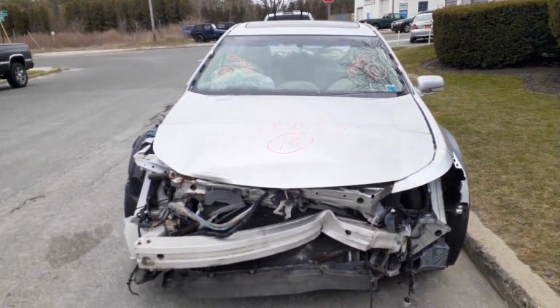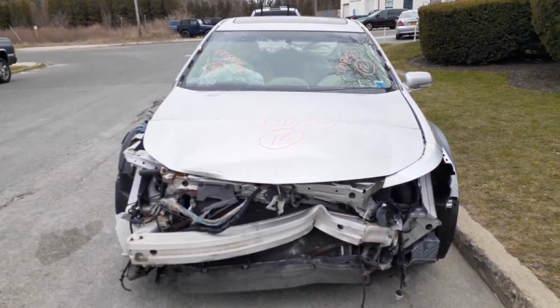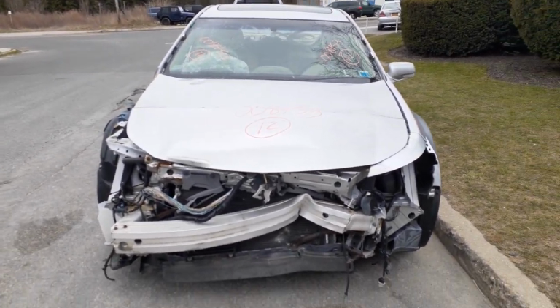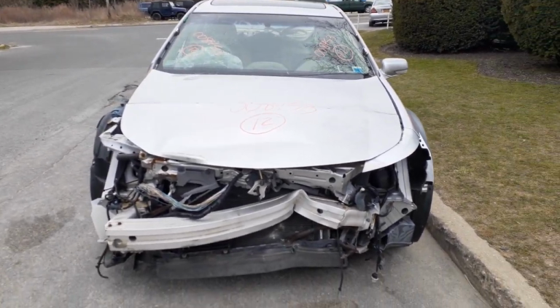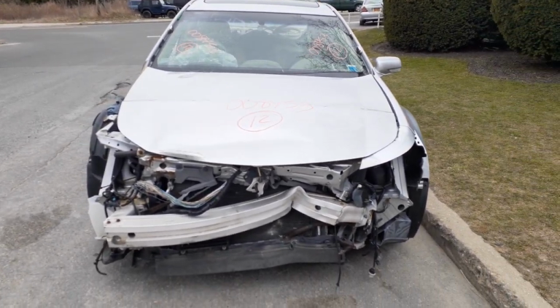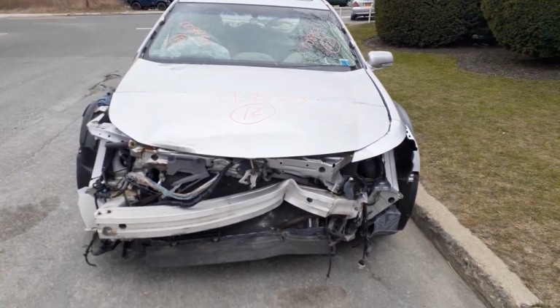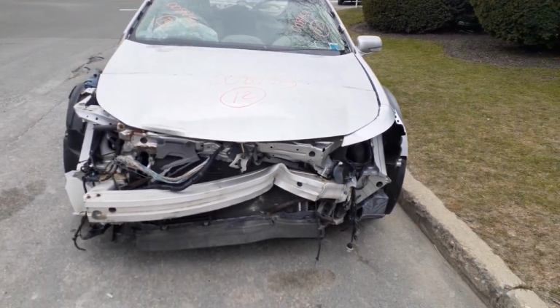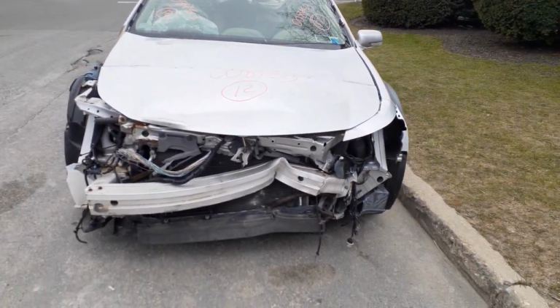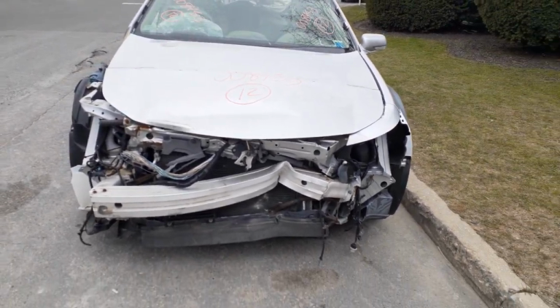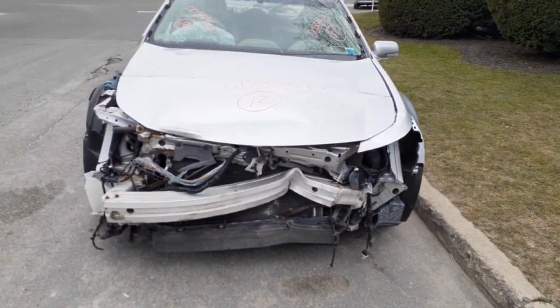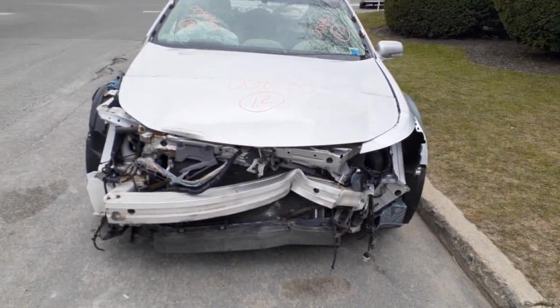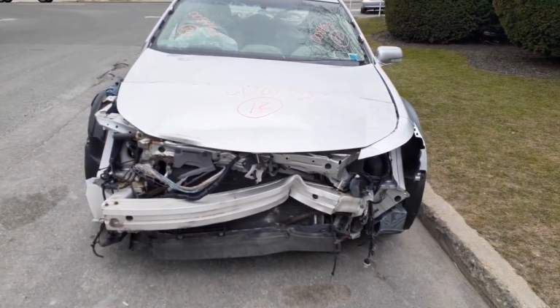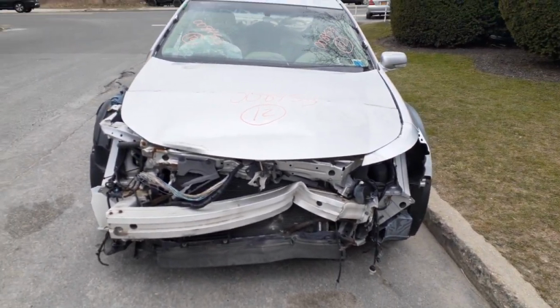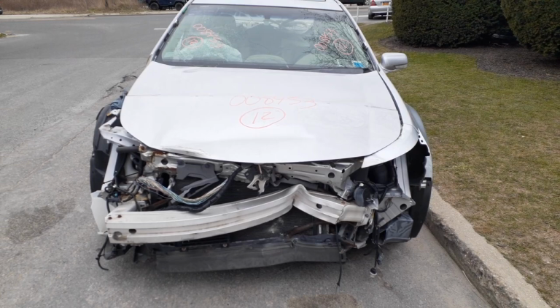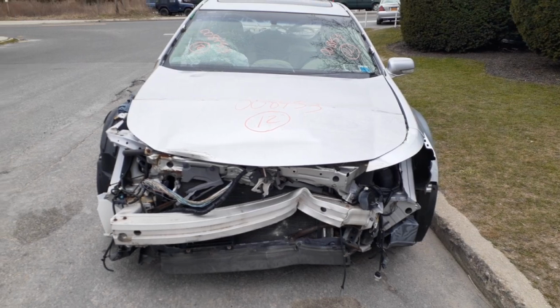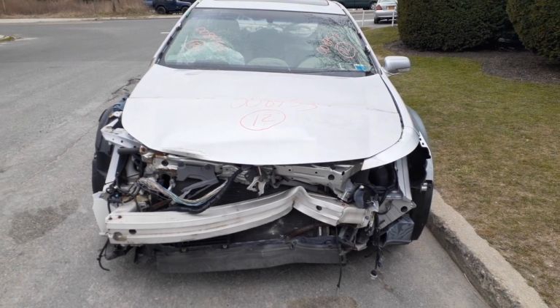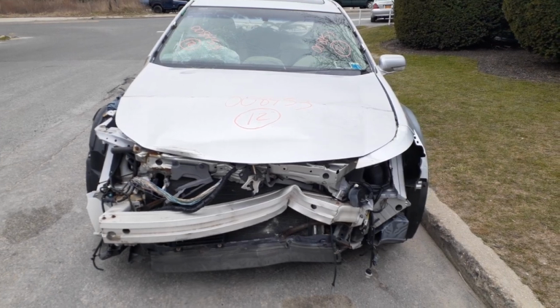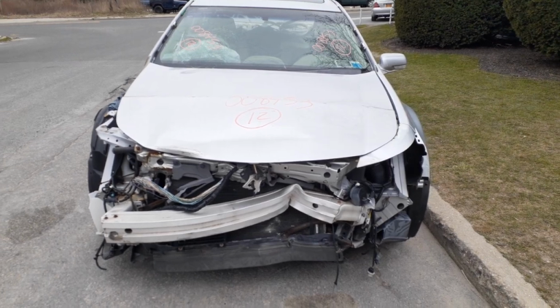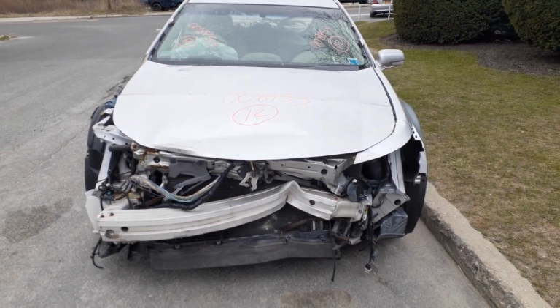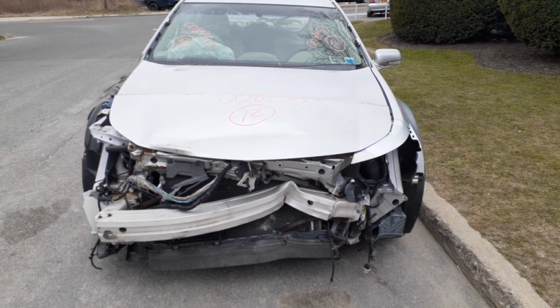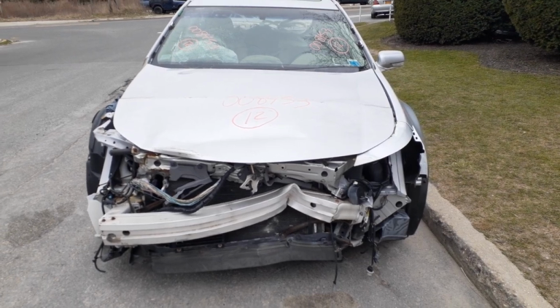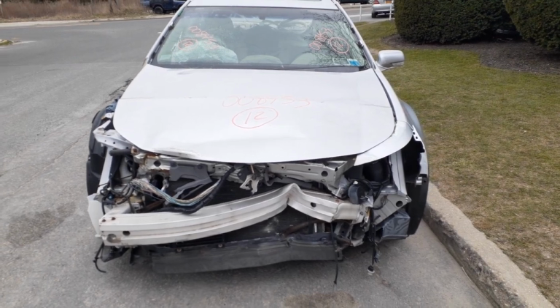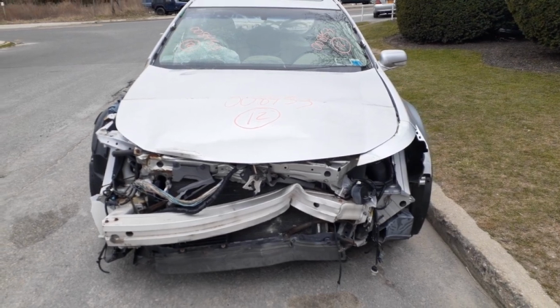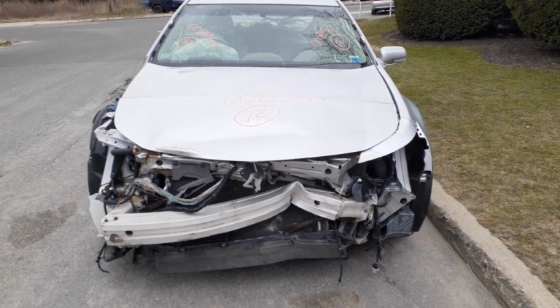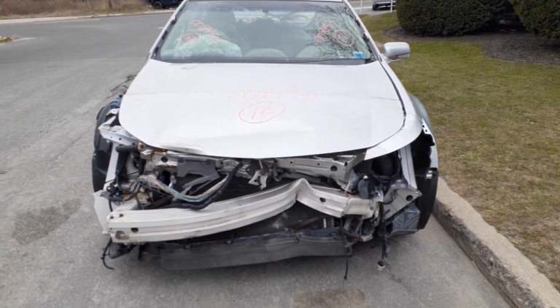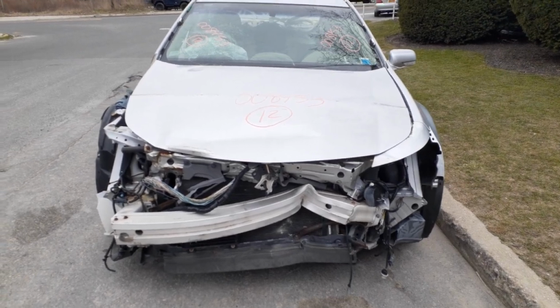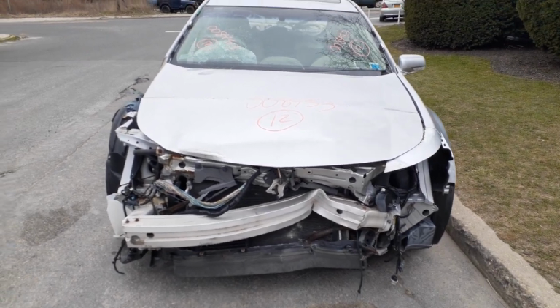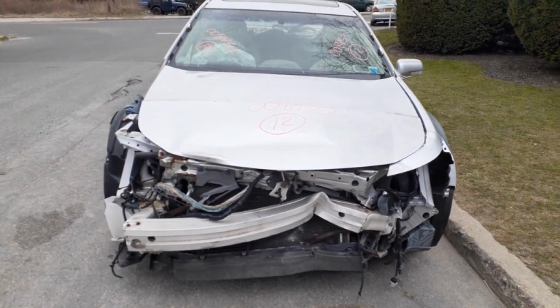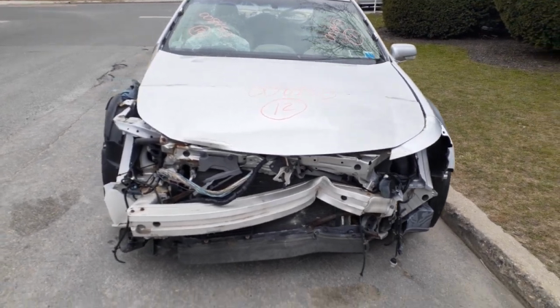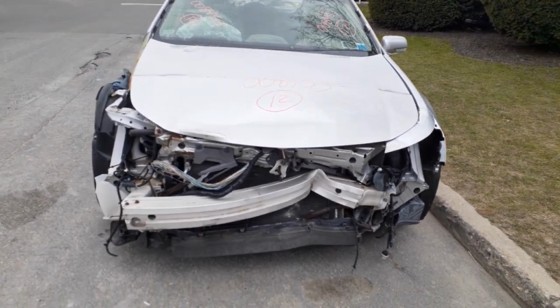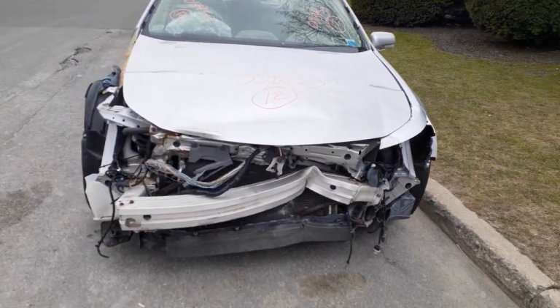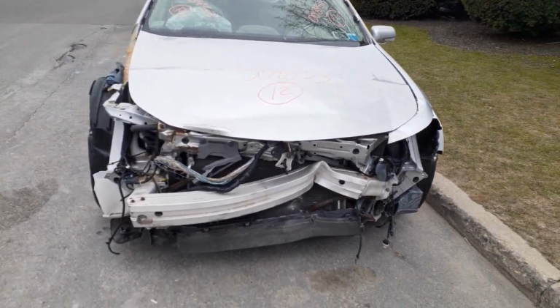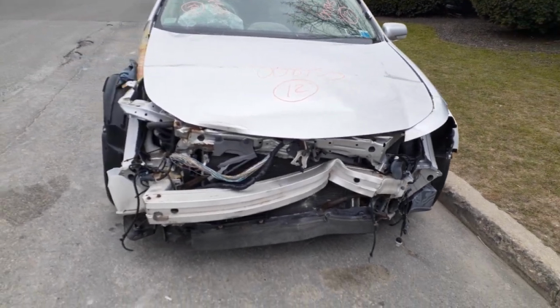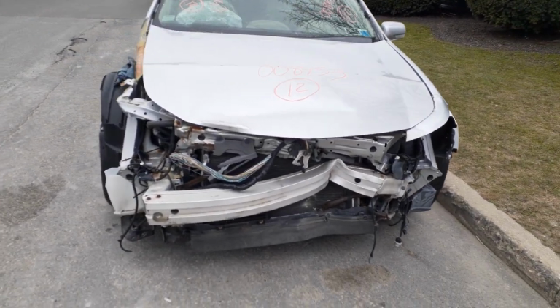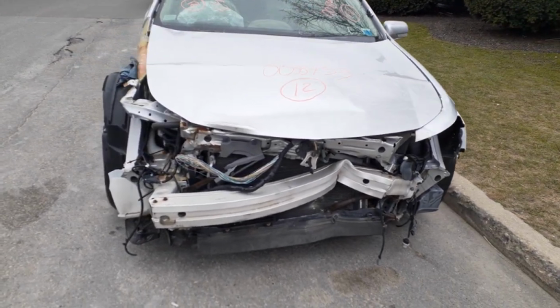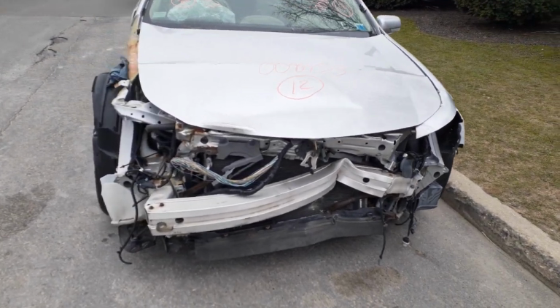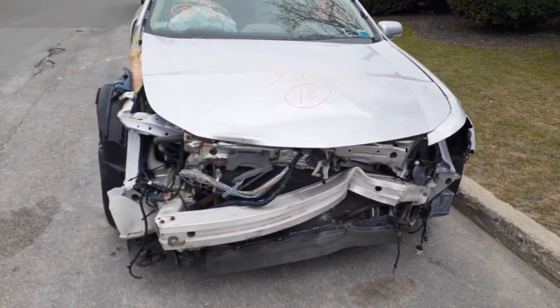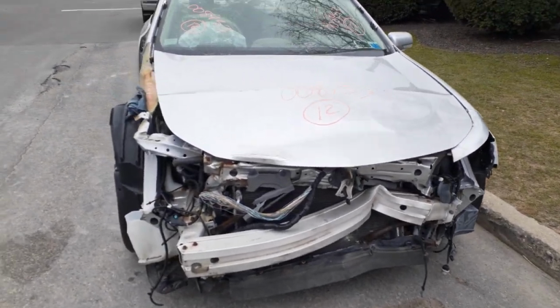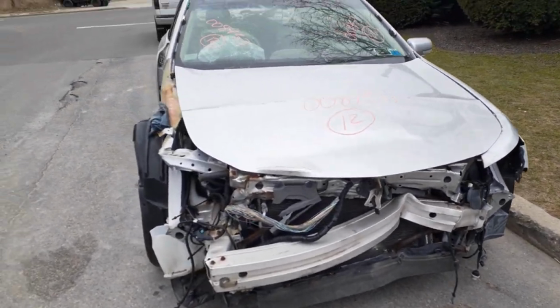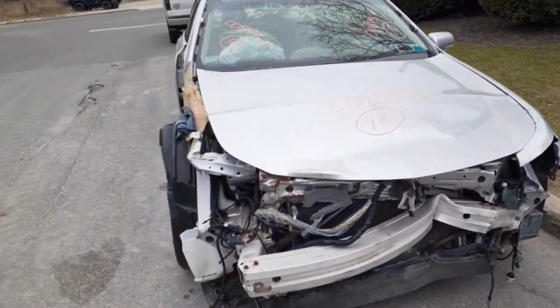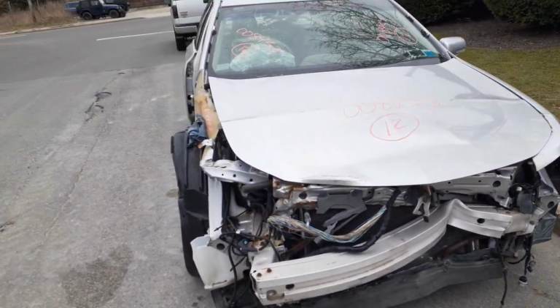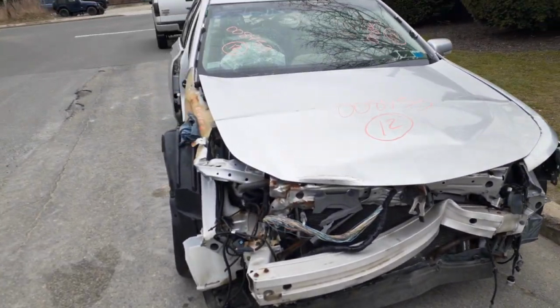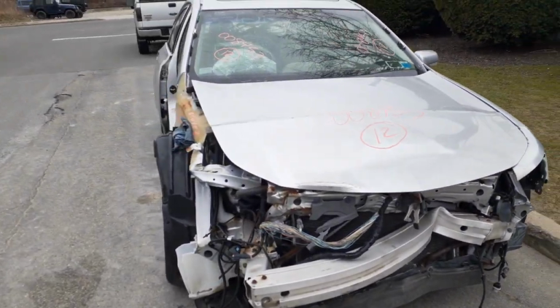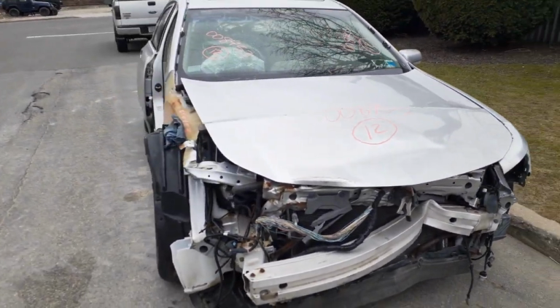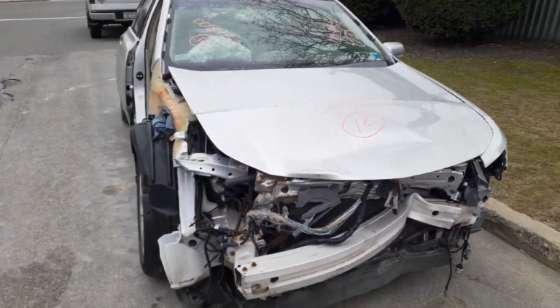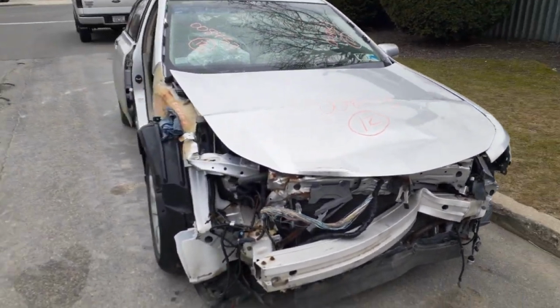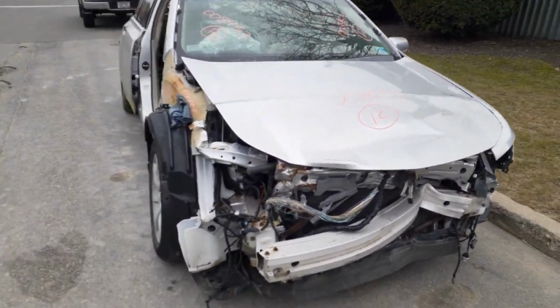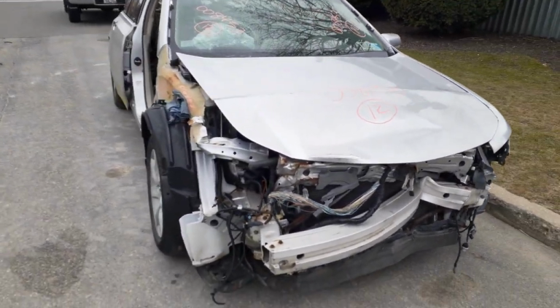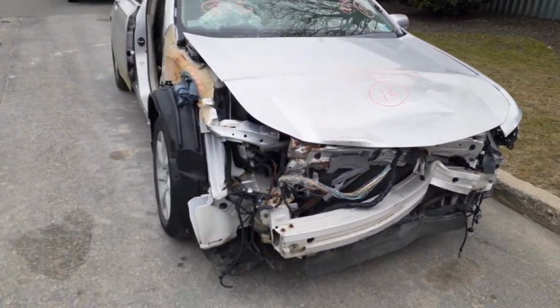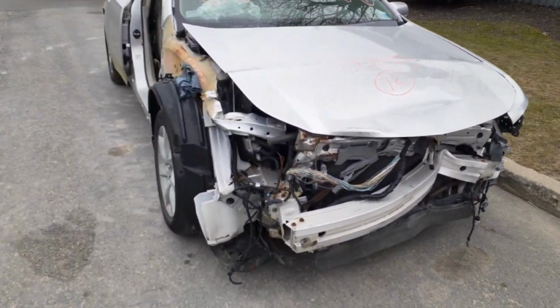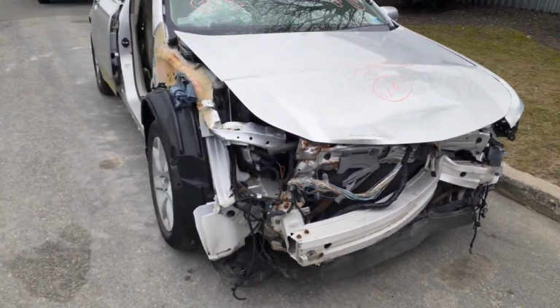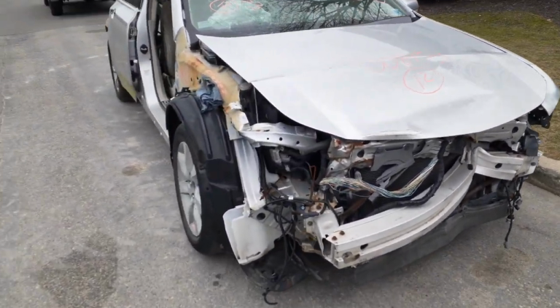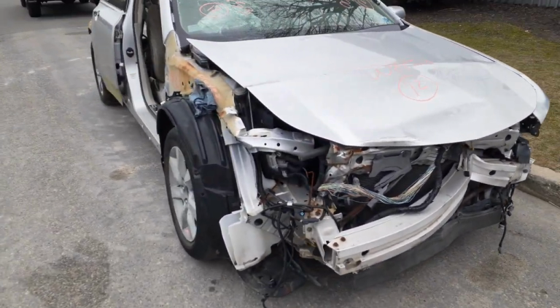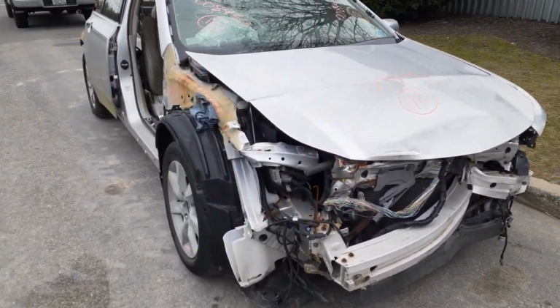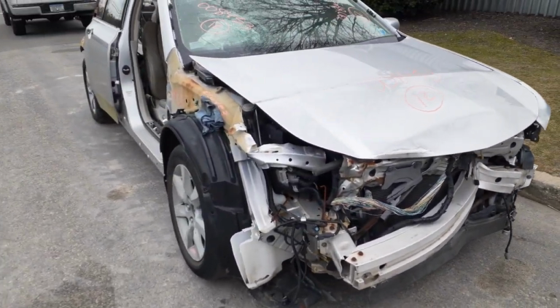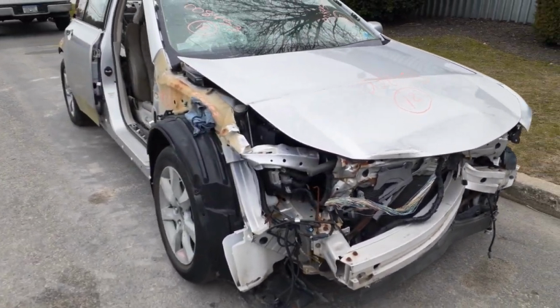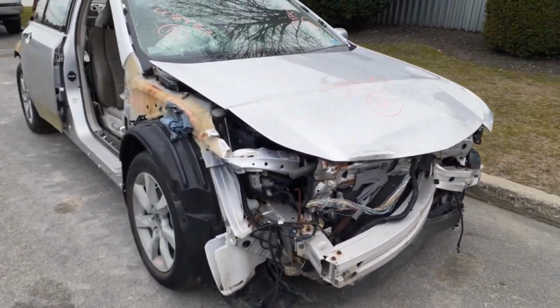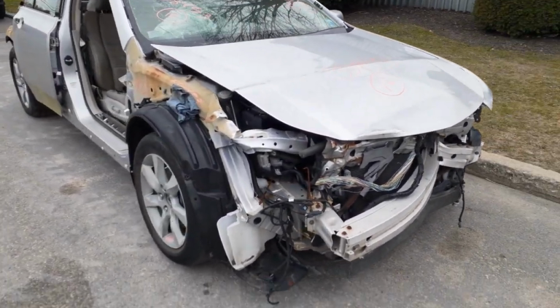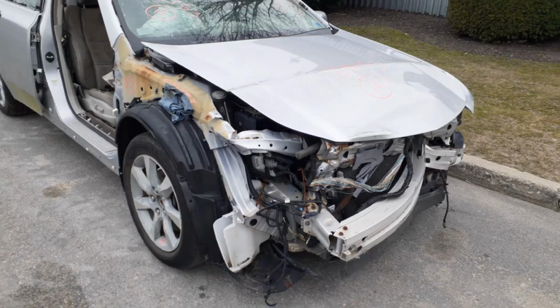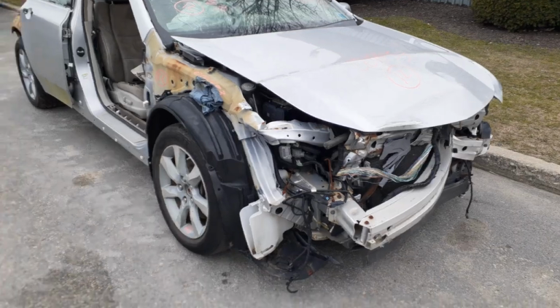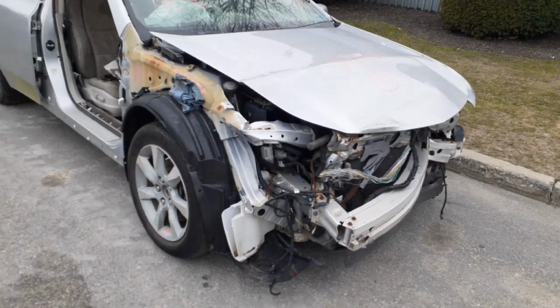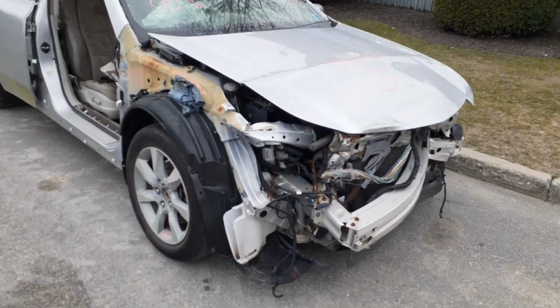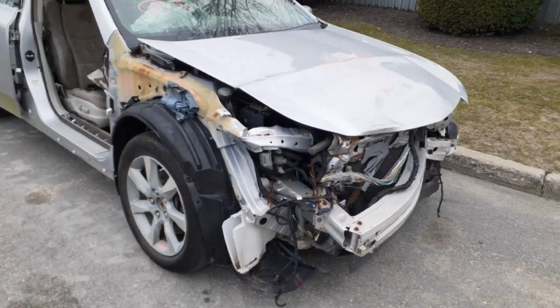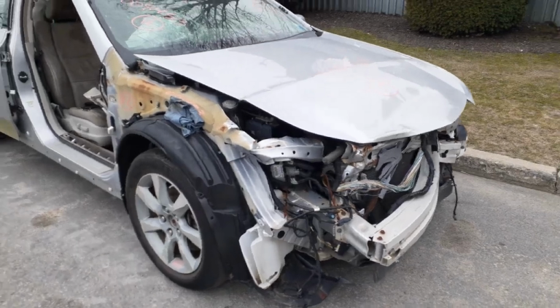As you can see, the thing was hit in the nose. This car's been used for parts already, so there's not much on it.